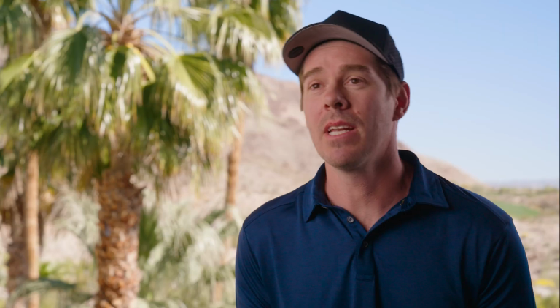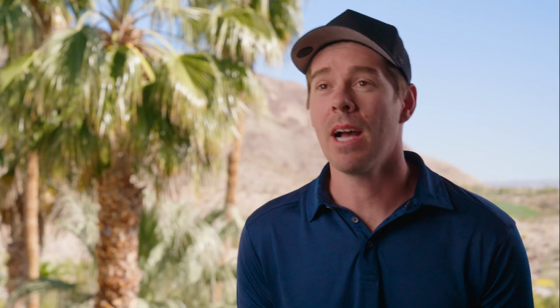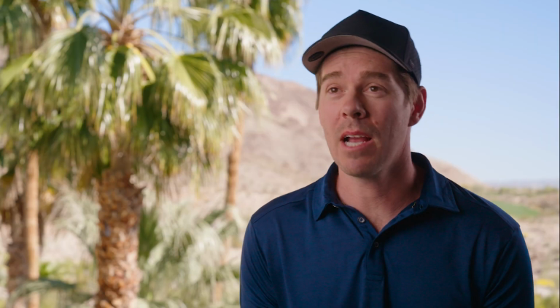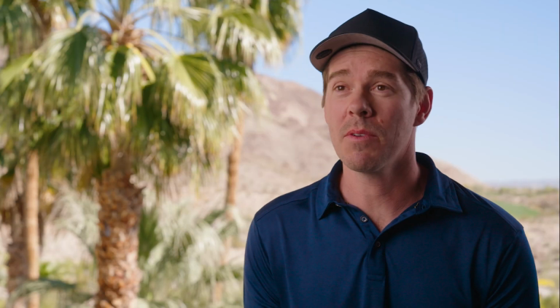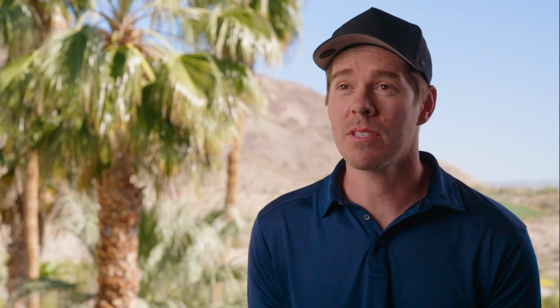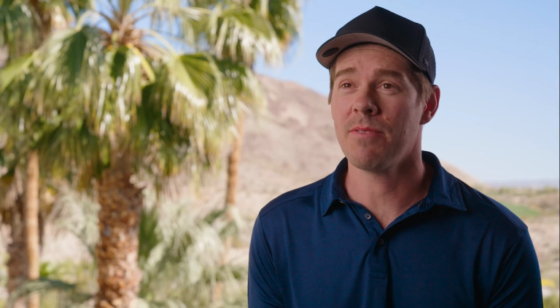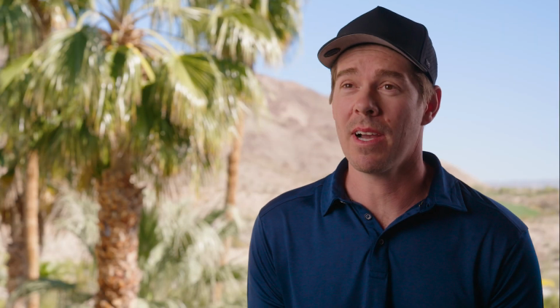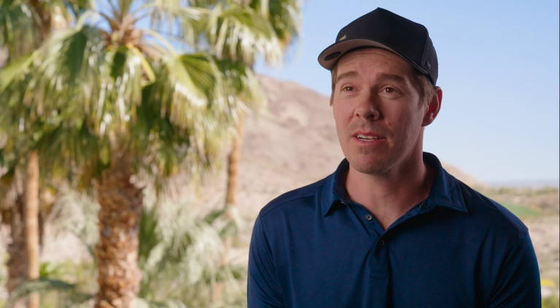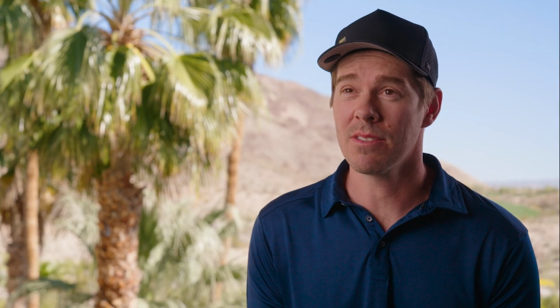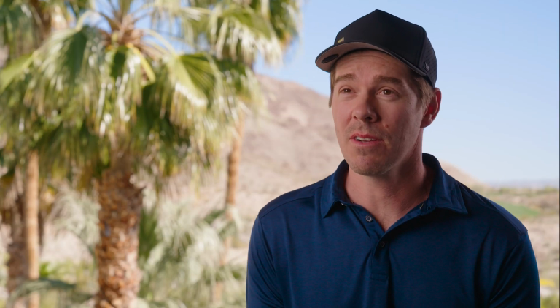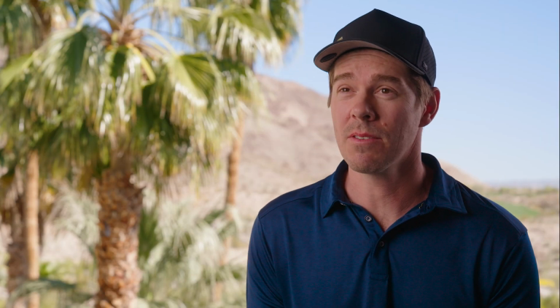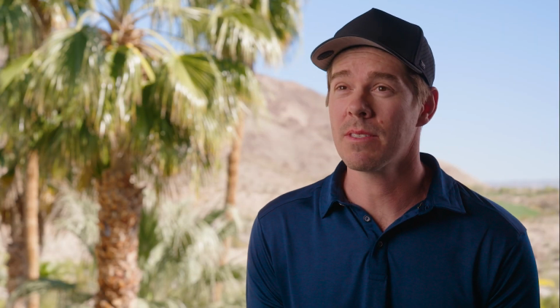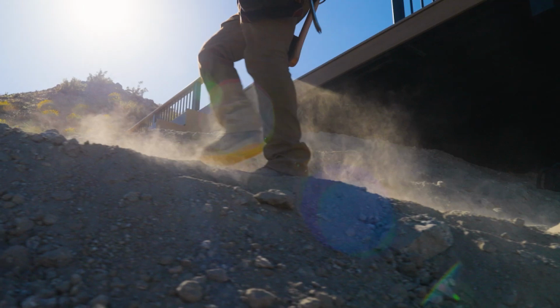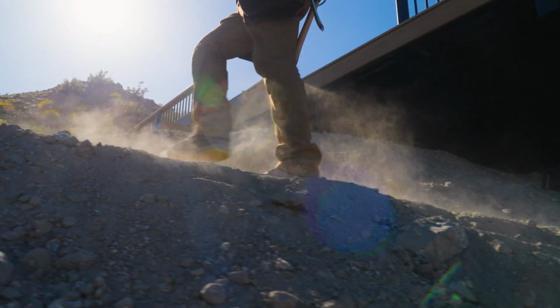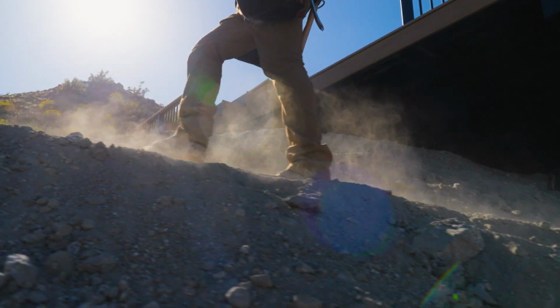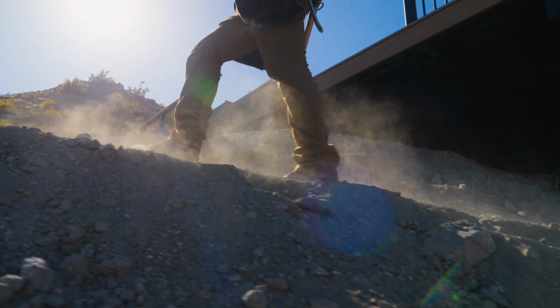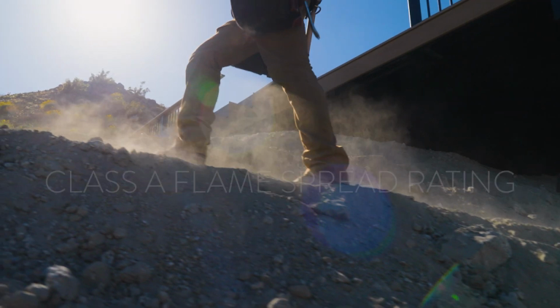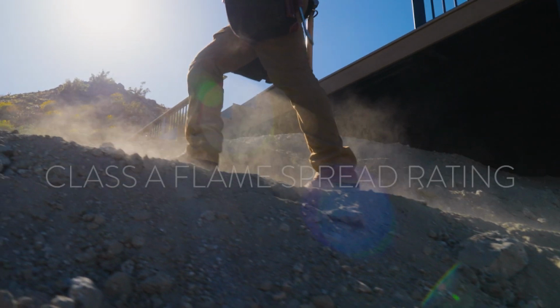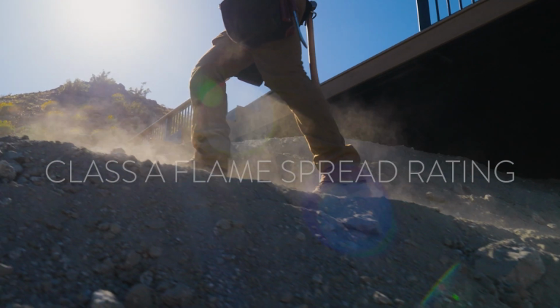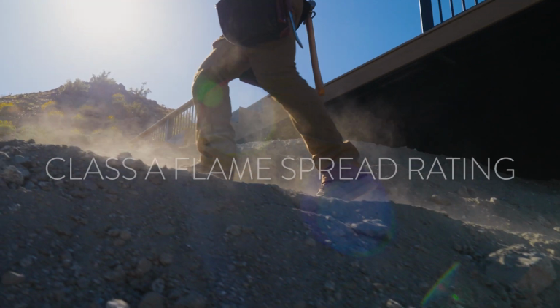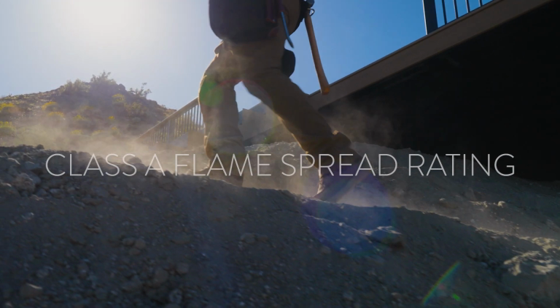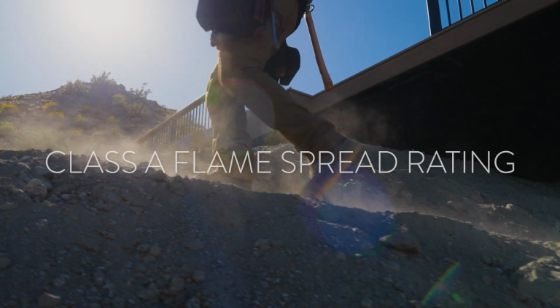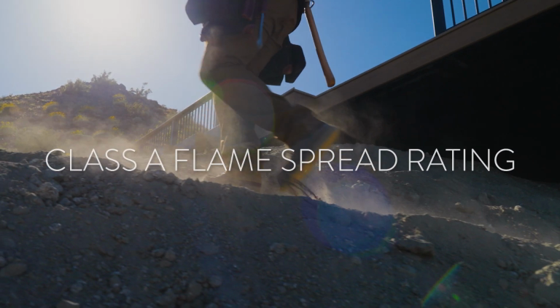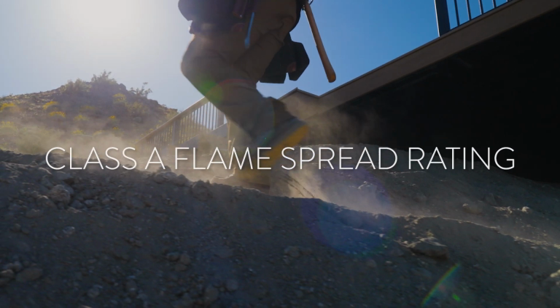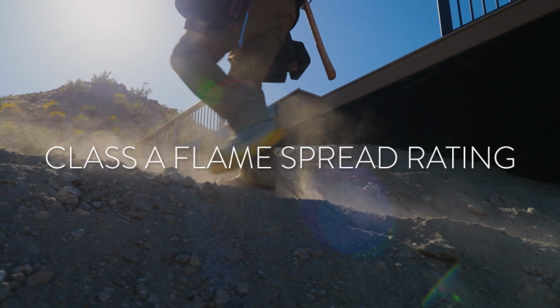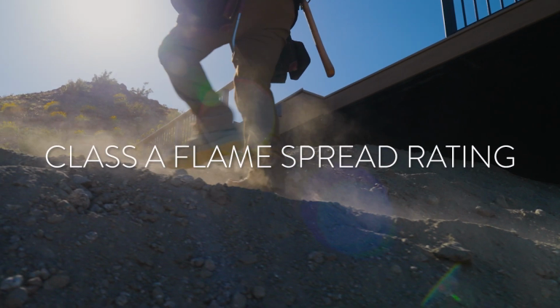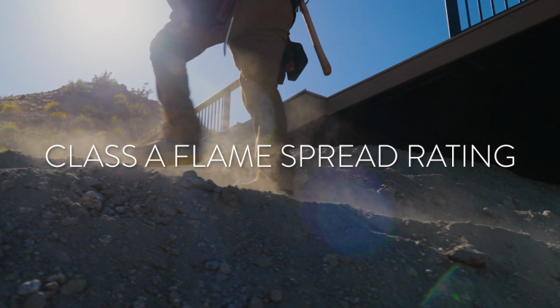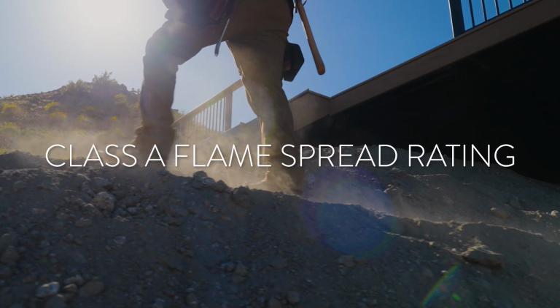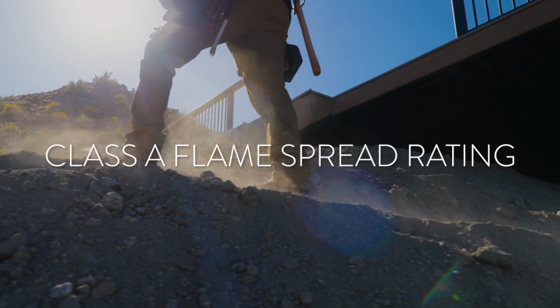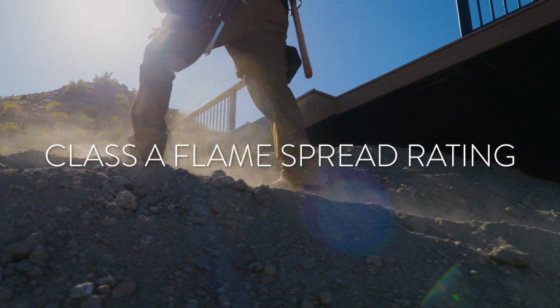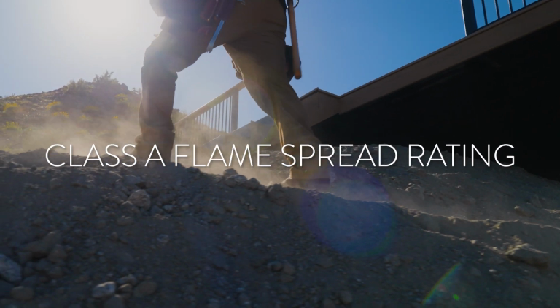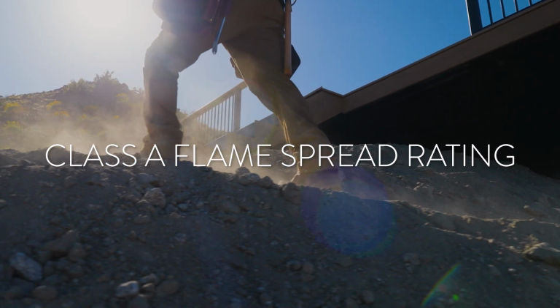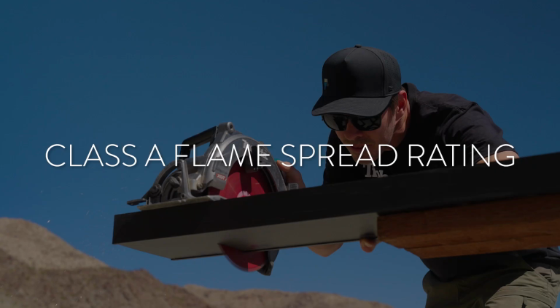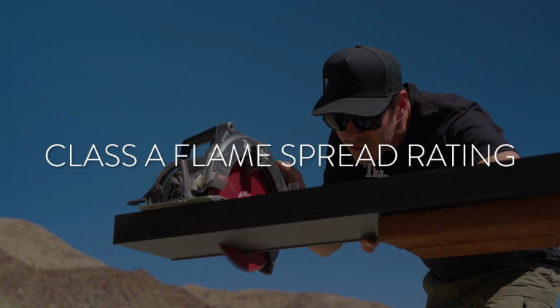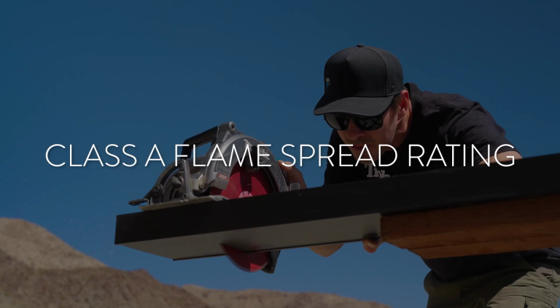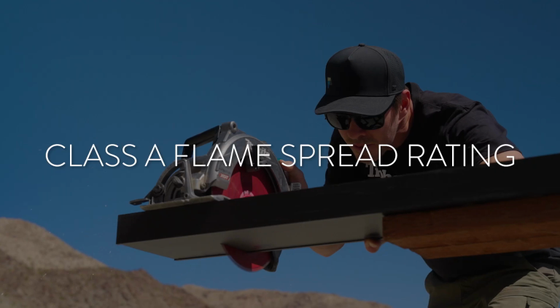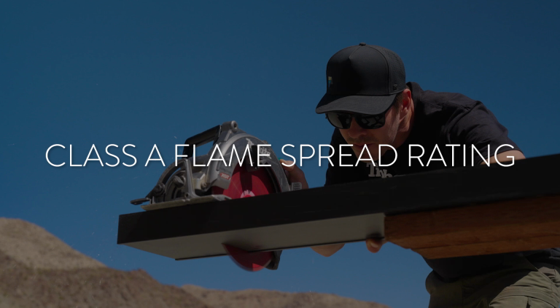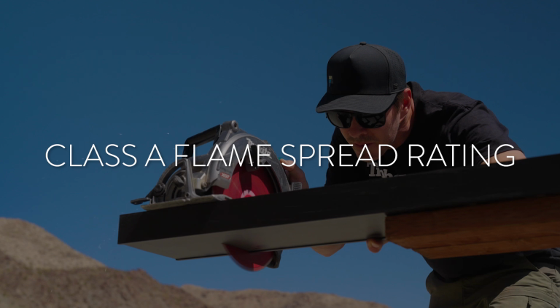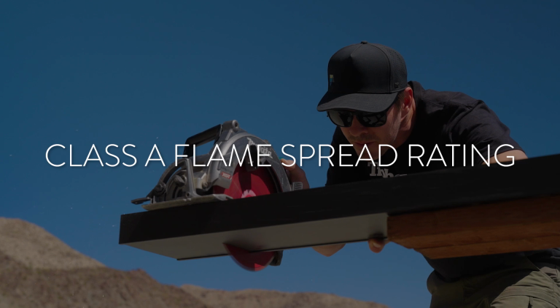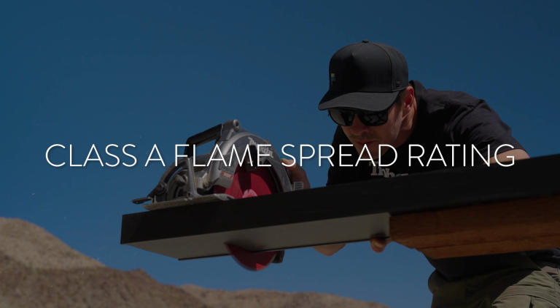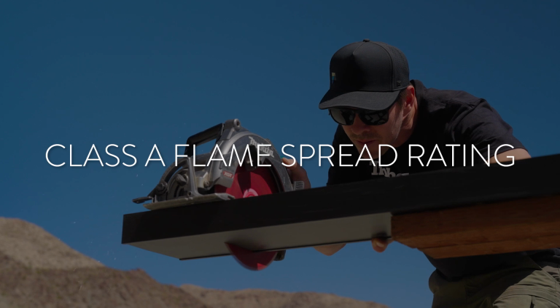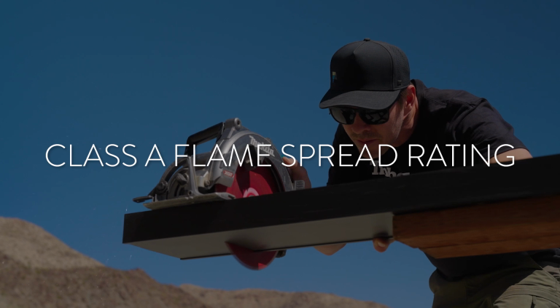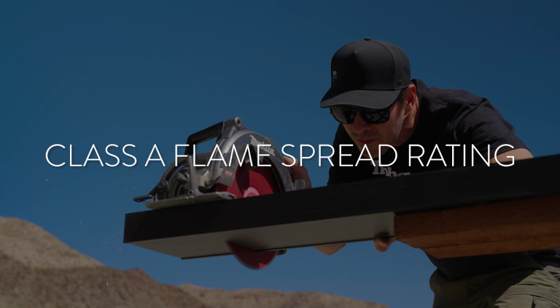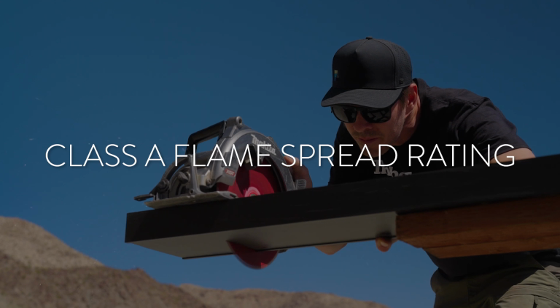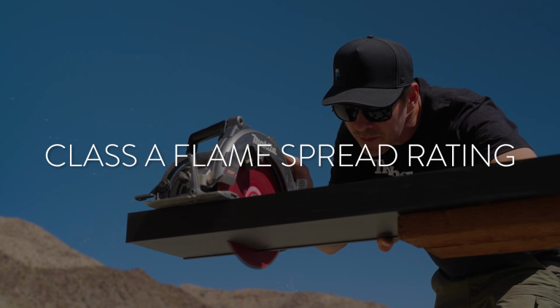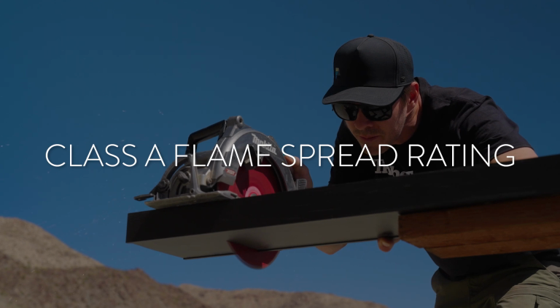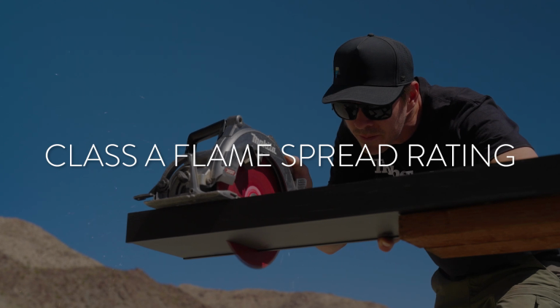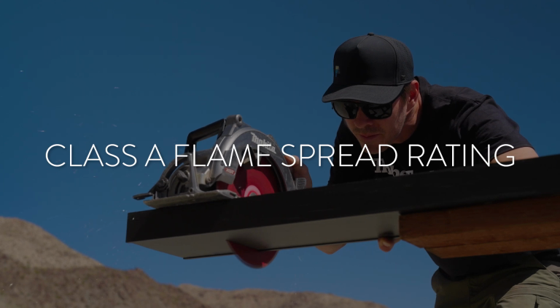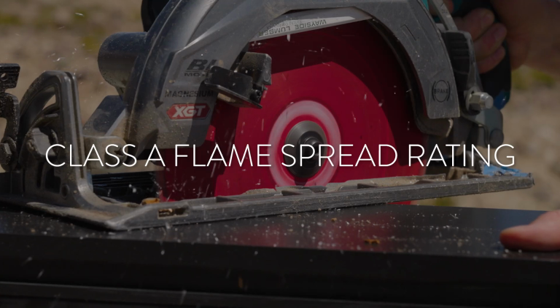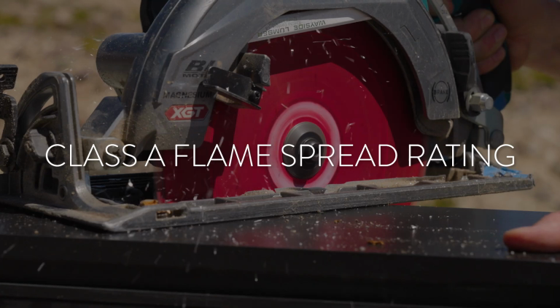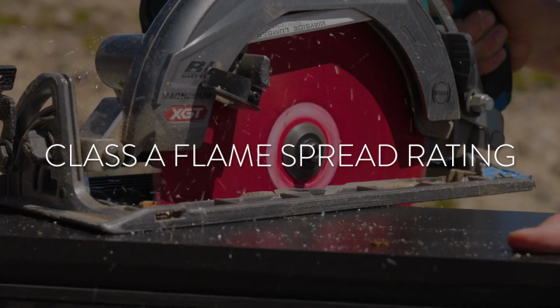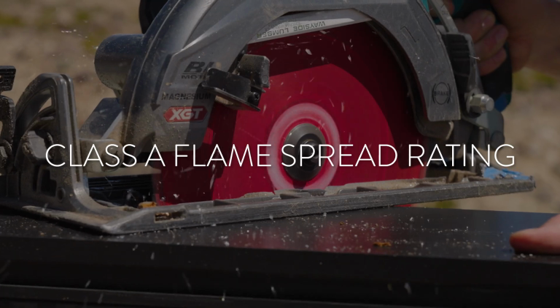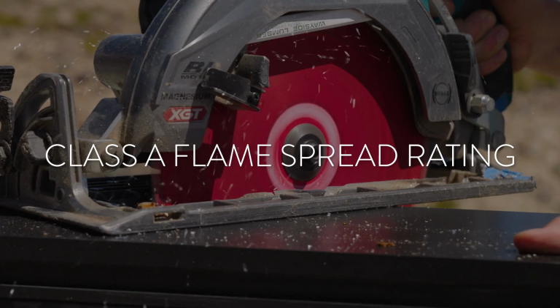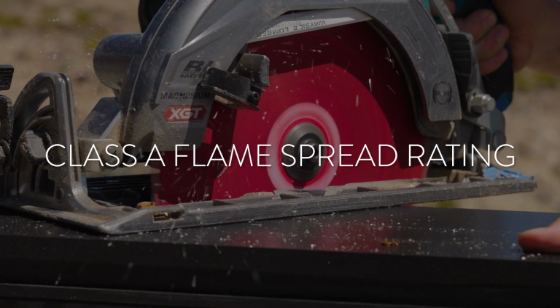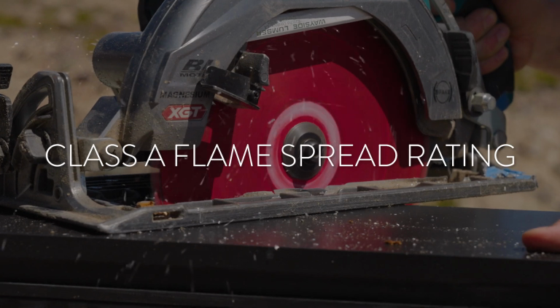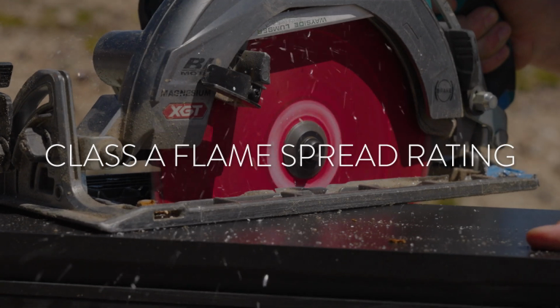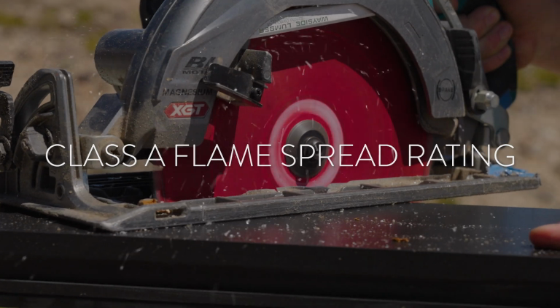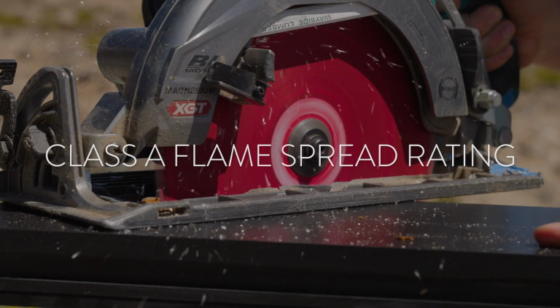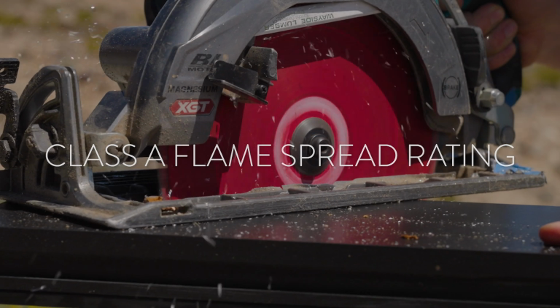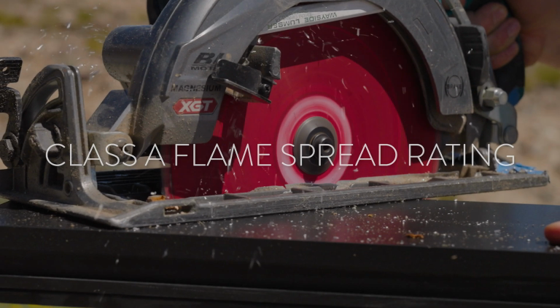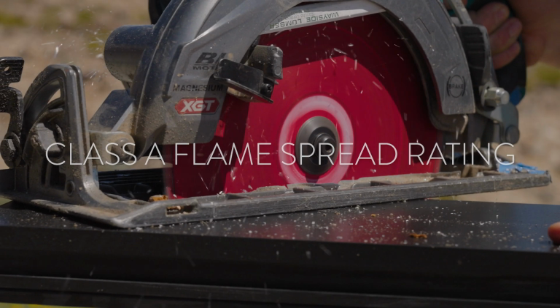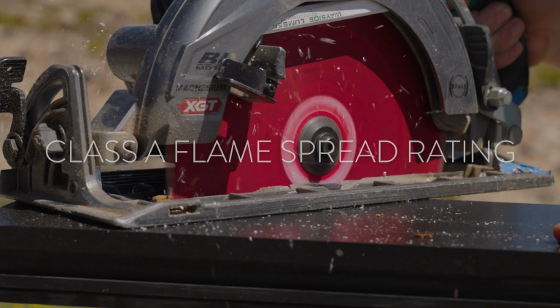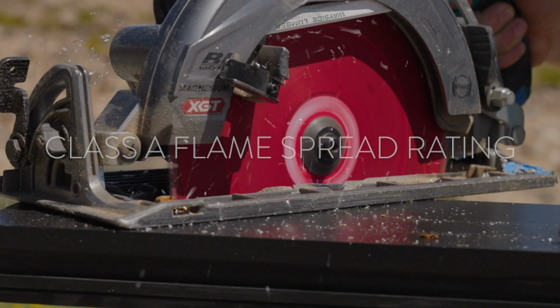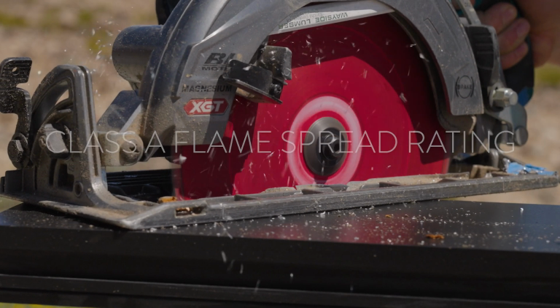In high-risk fire zones, TimberTech is Class A flame spread rated, and that's one of the beauties of aluminum — these sparks are cool before they hit the ground.